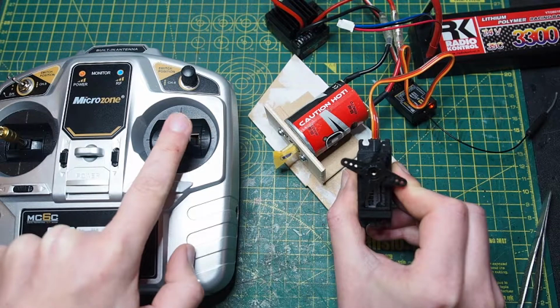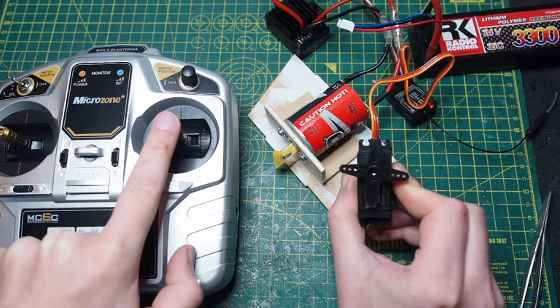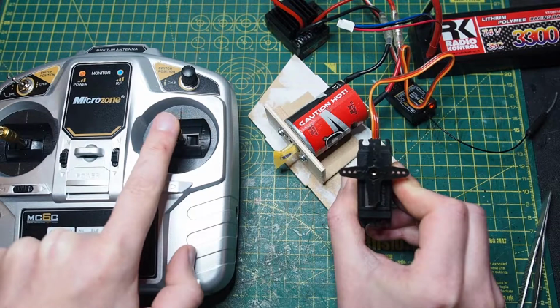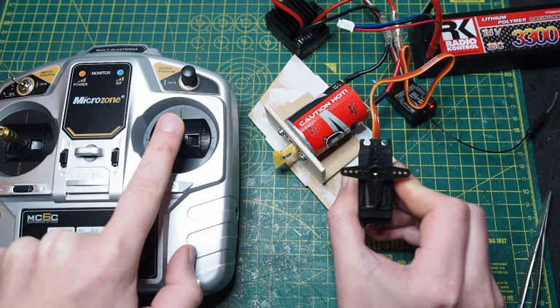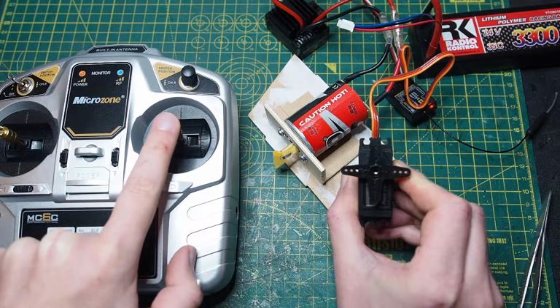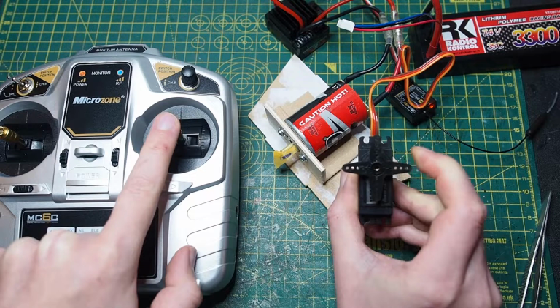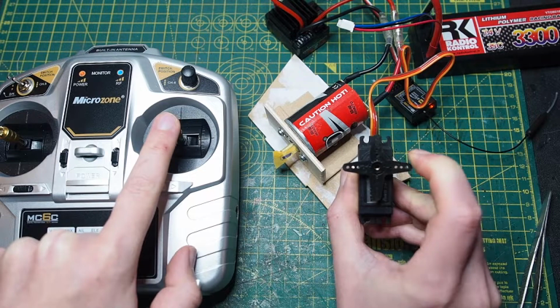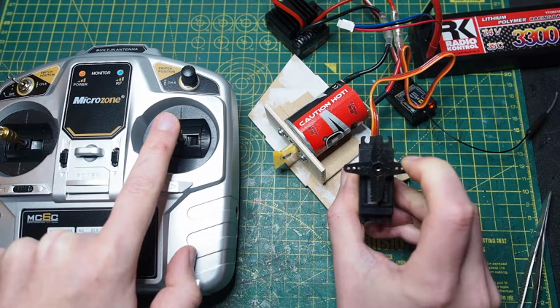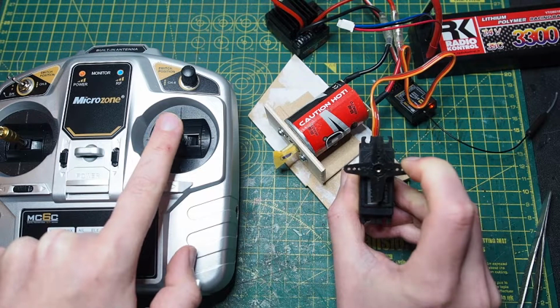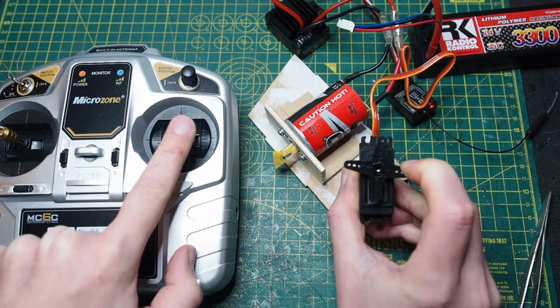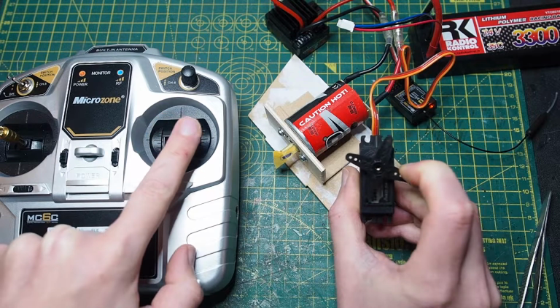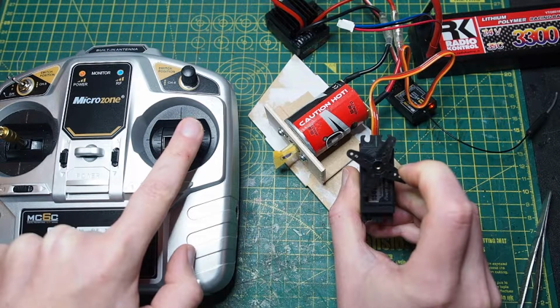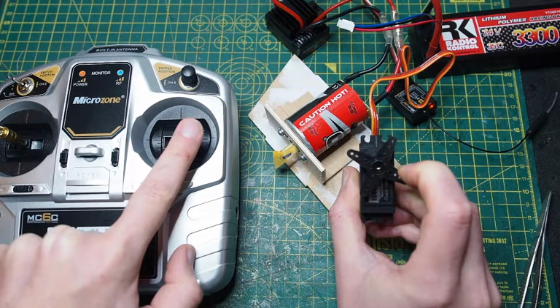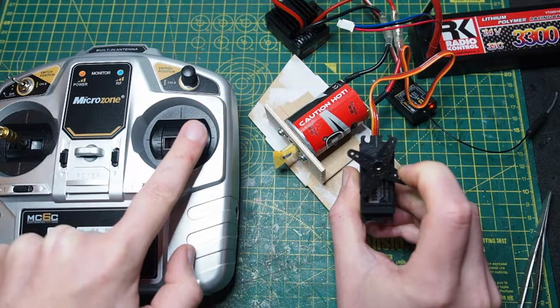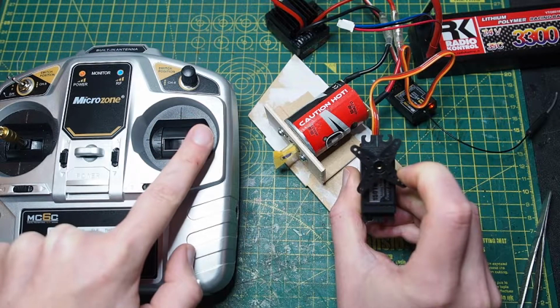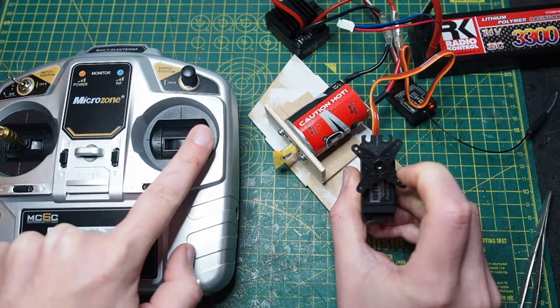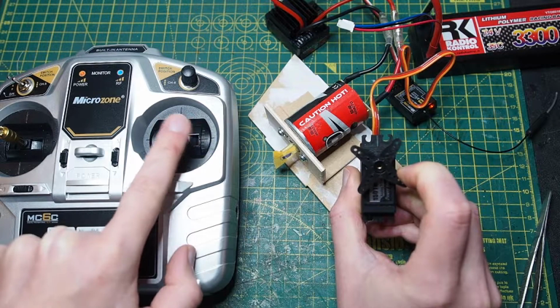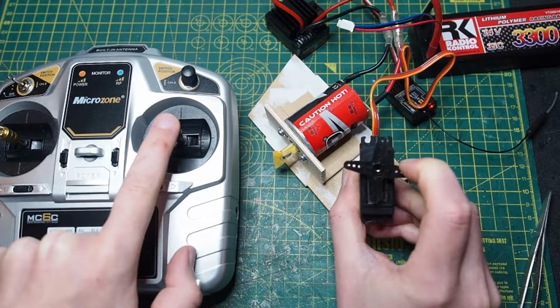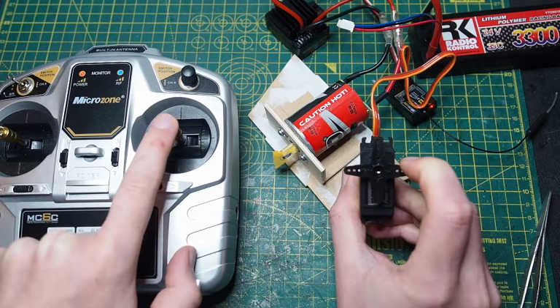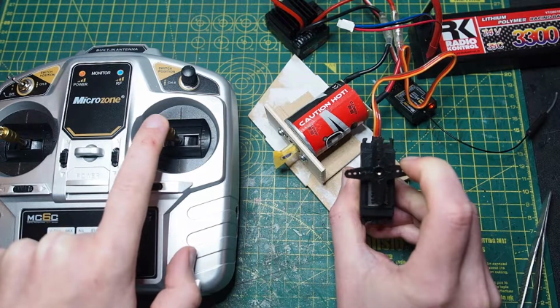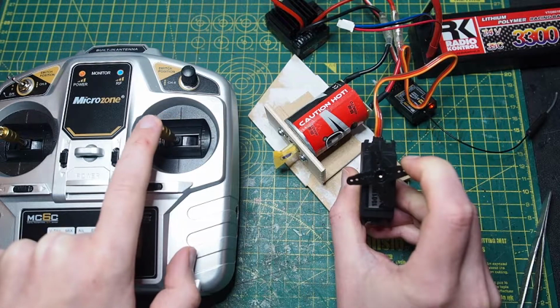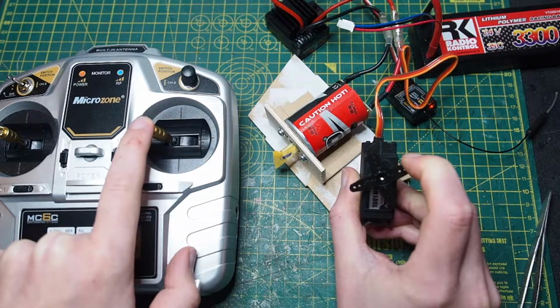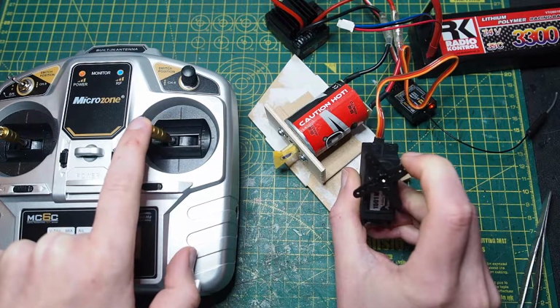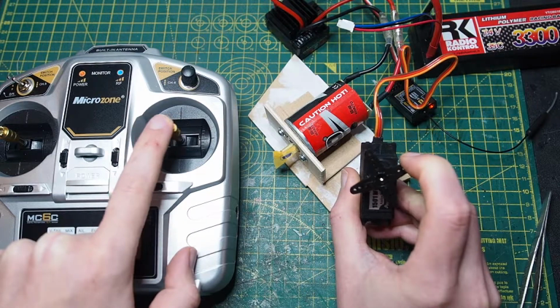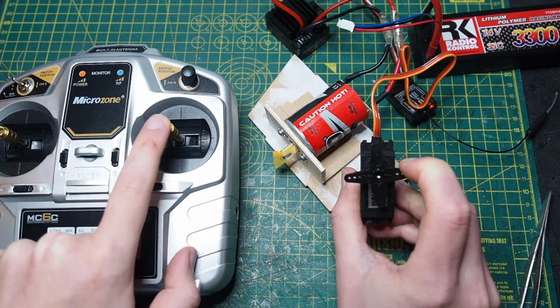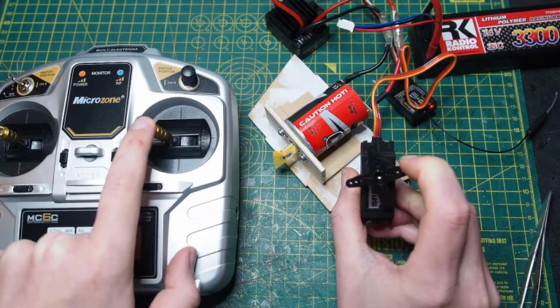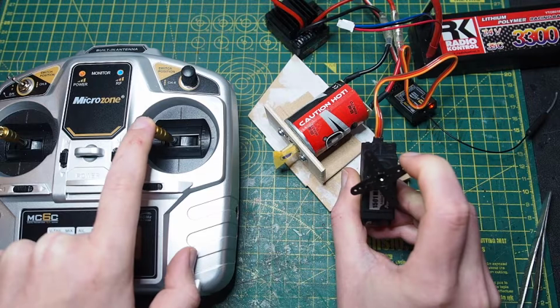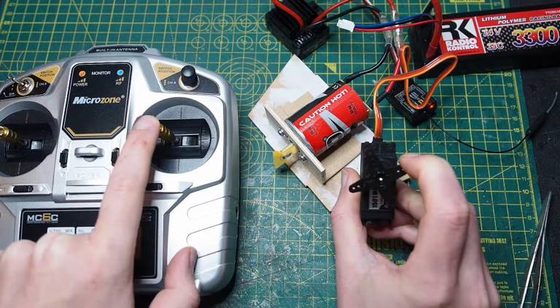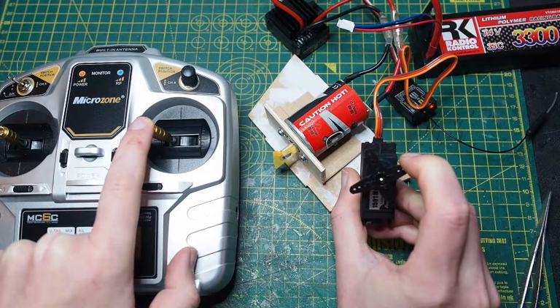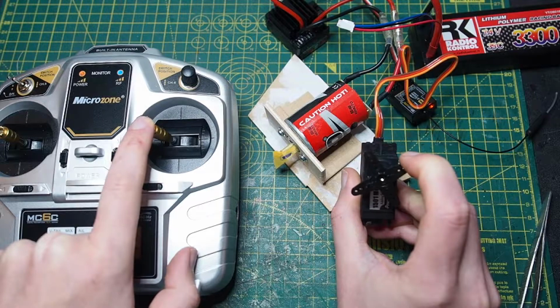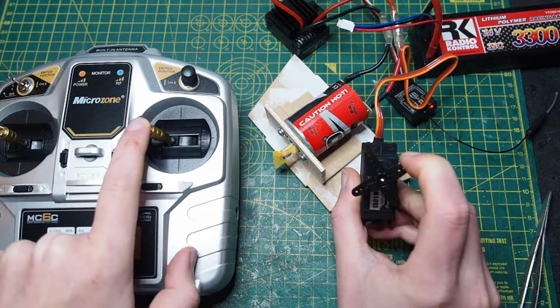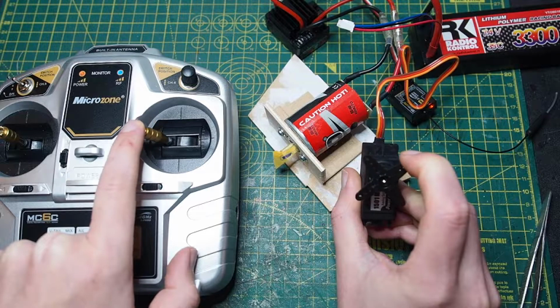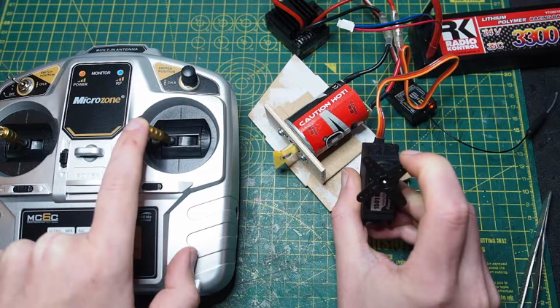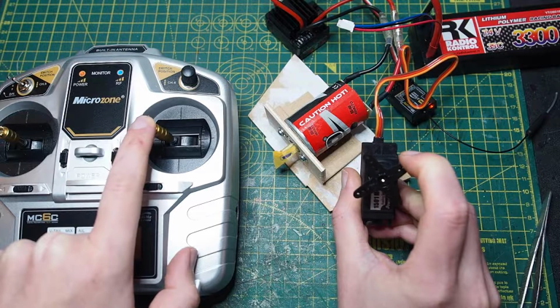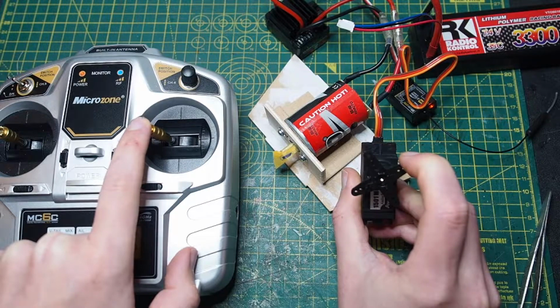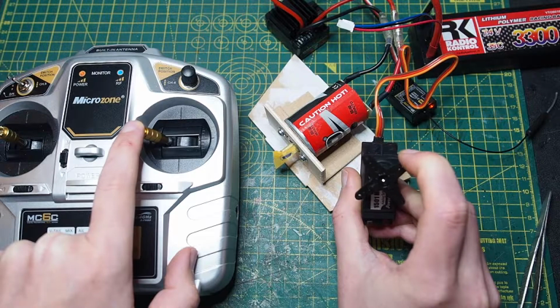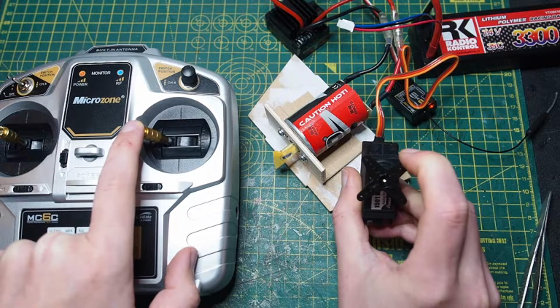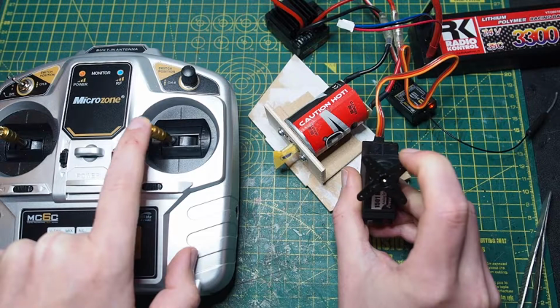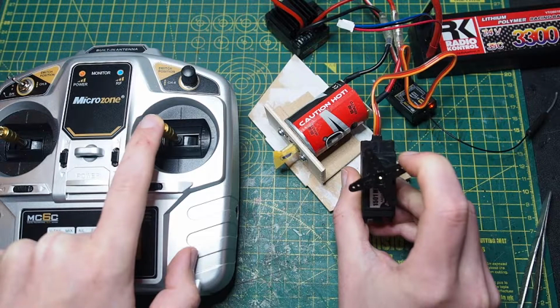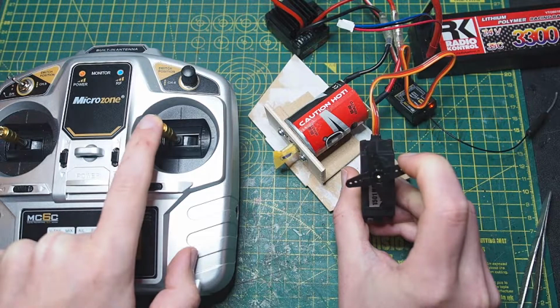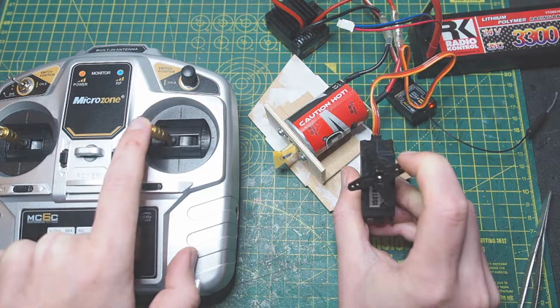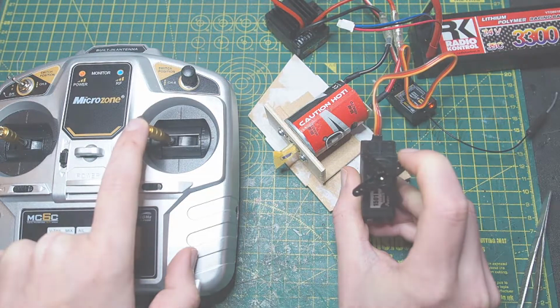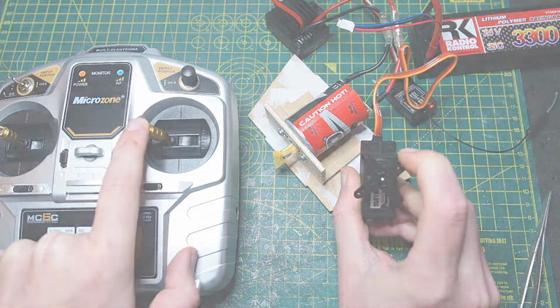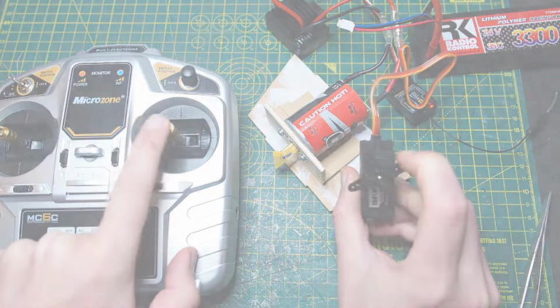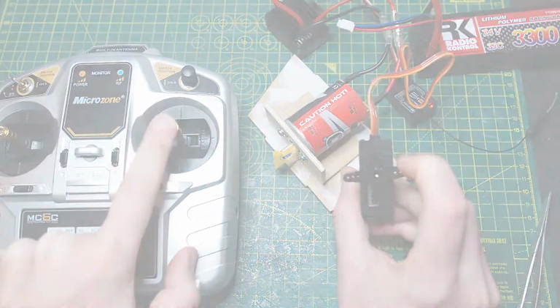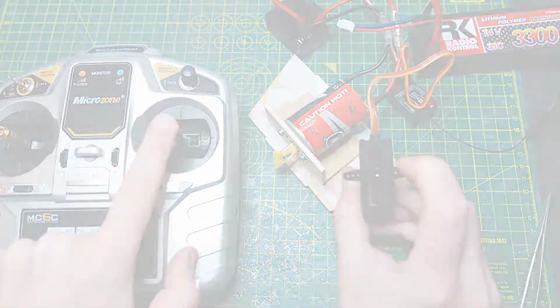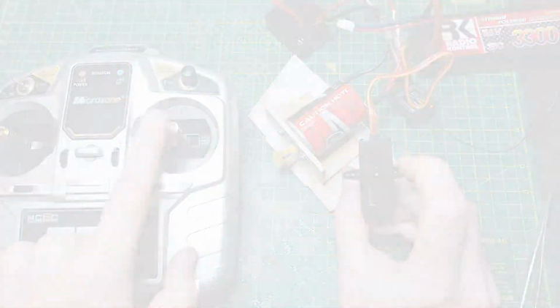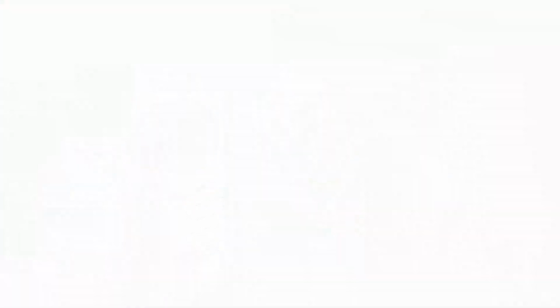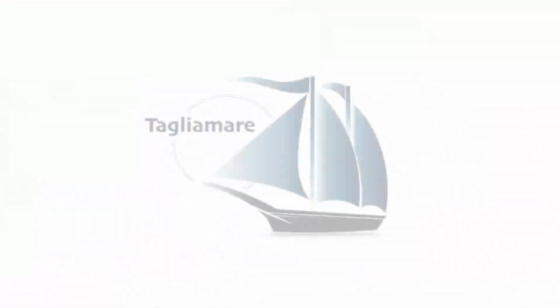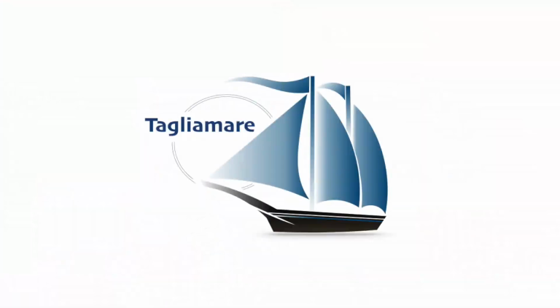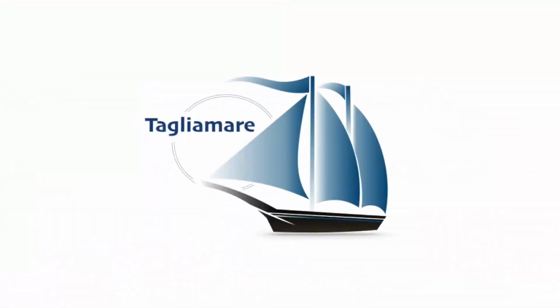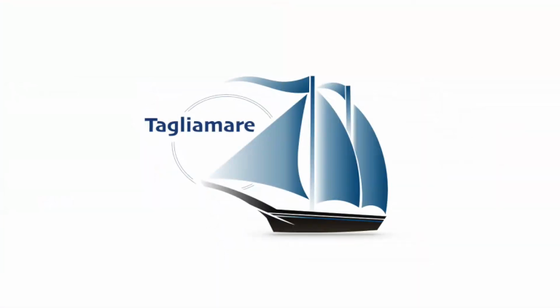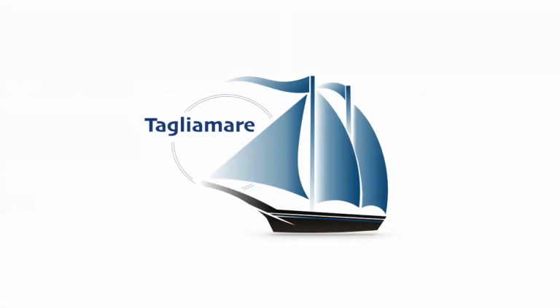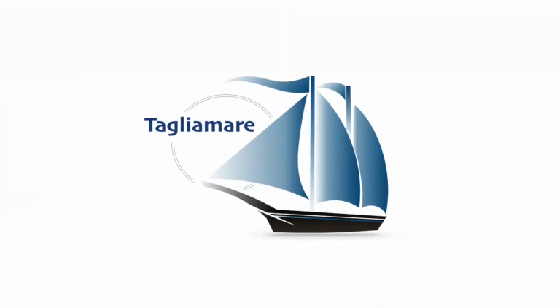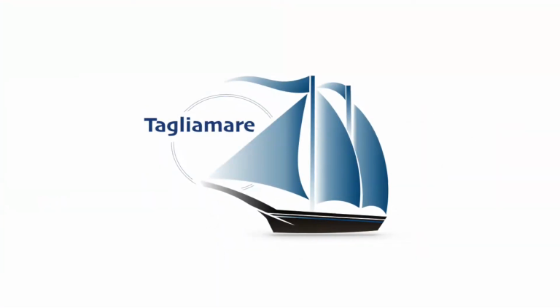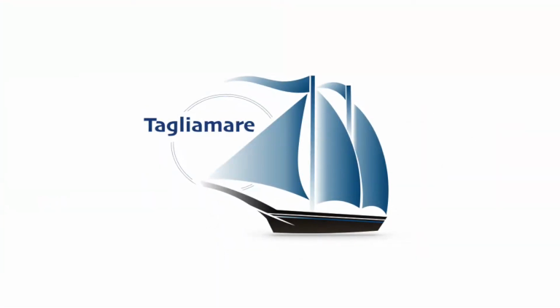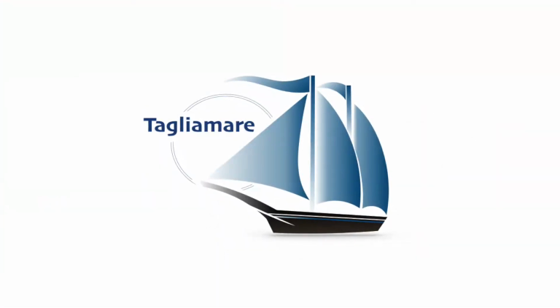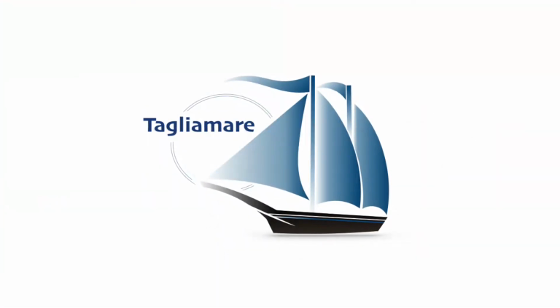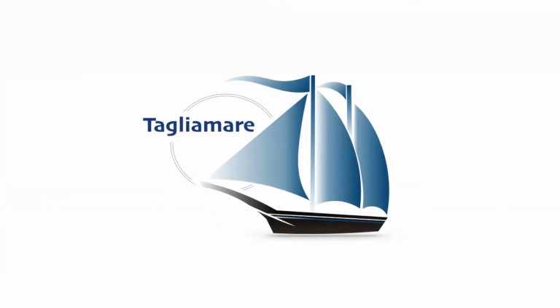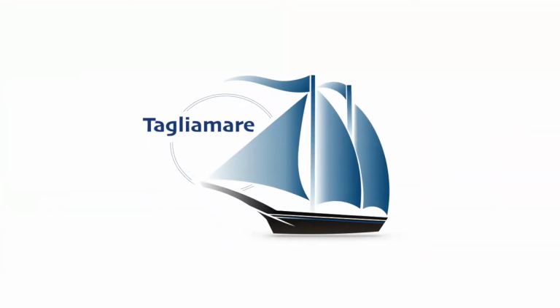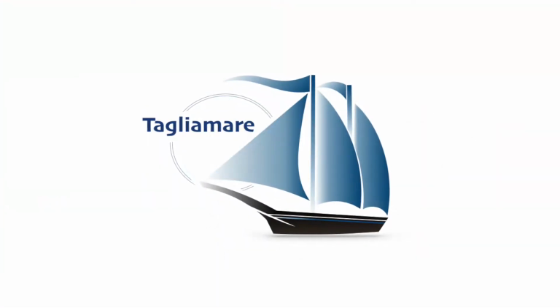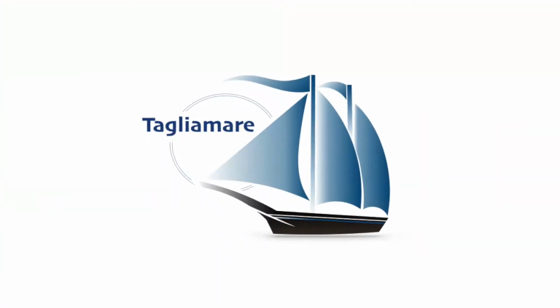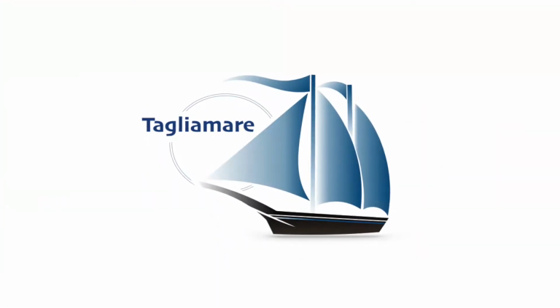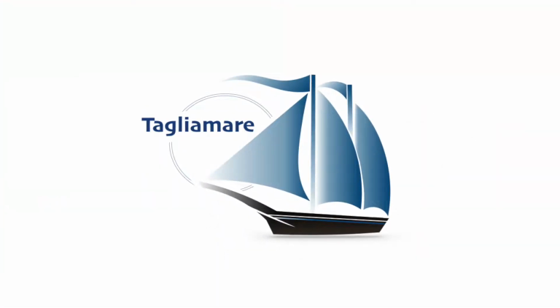Hello sailors! Today I'm gonna show you all the motorization parts that I'll be using for the Fife Amati.